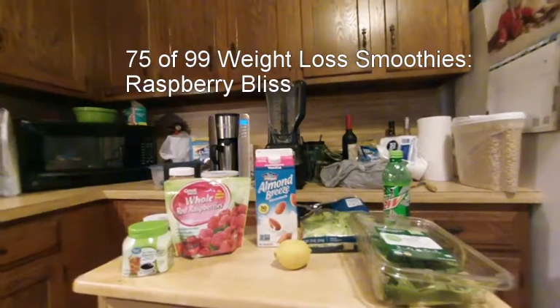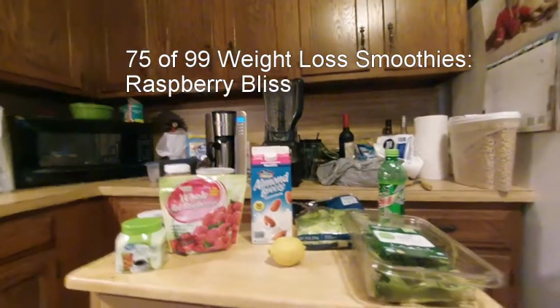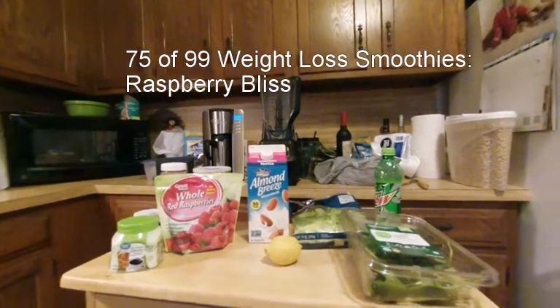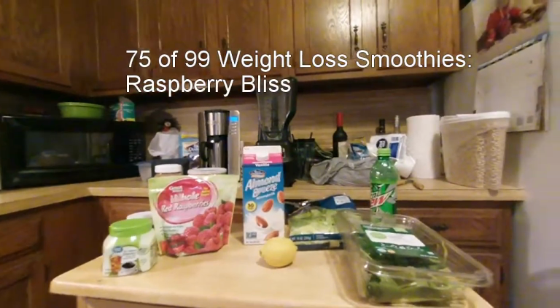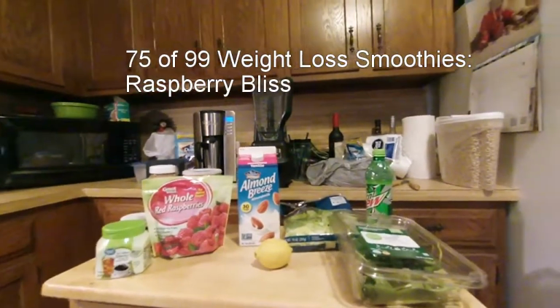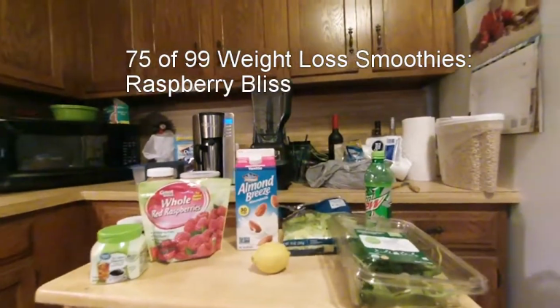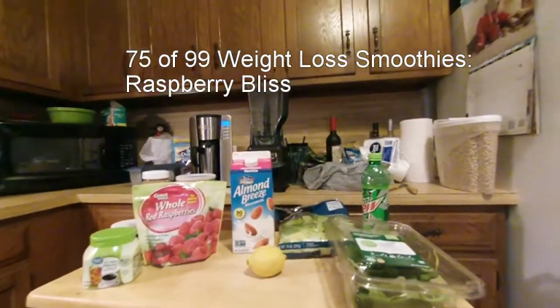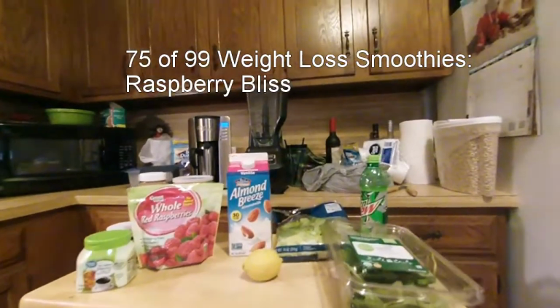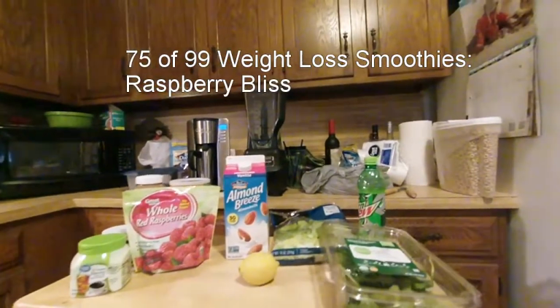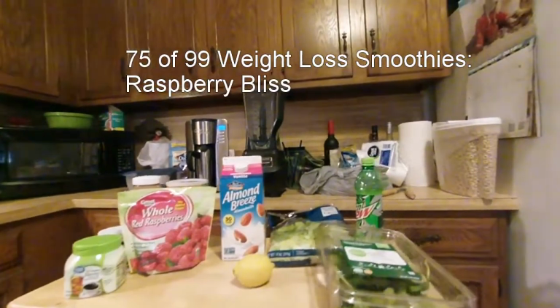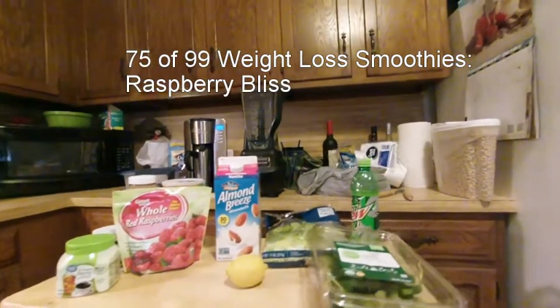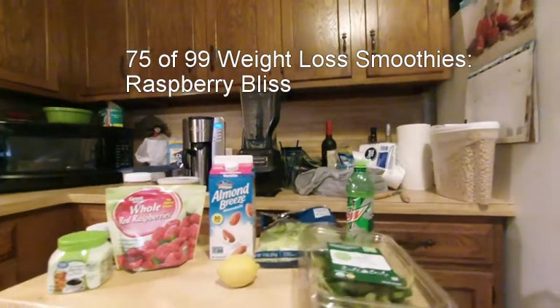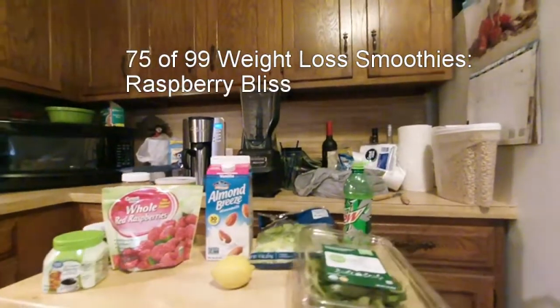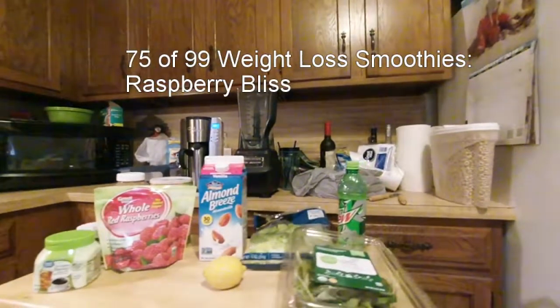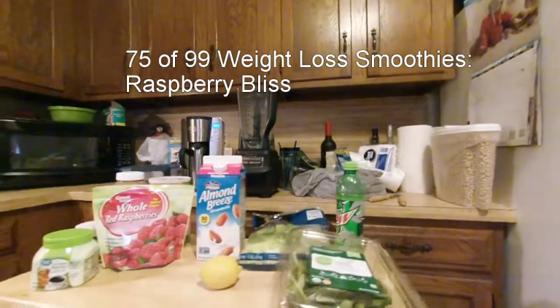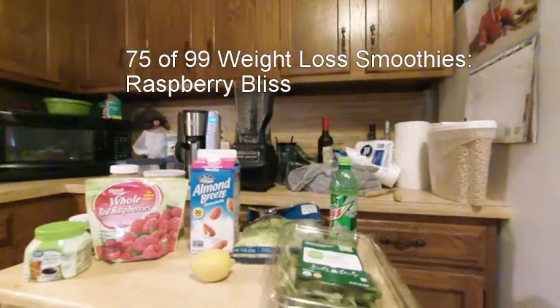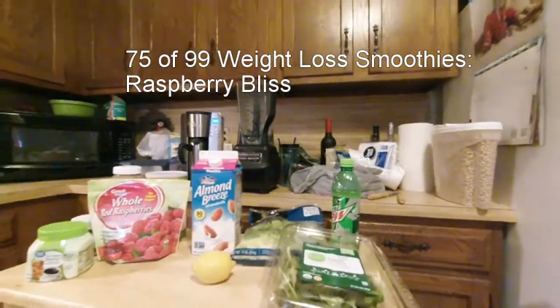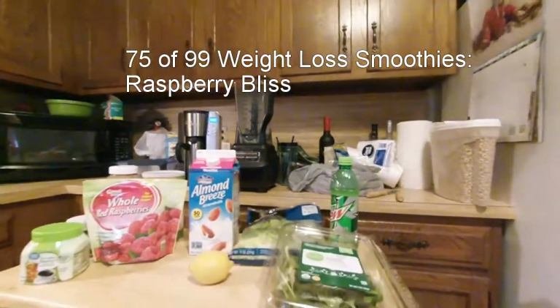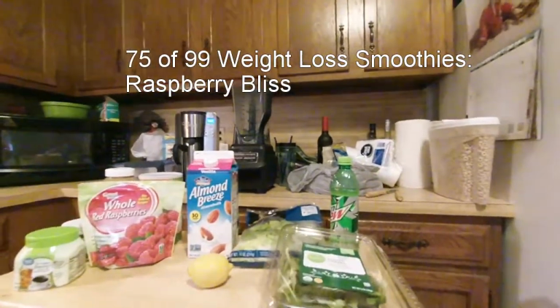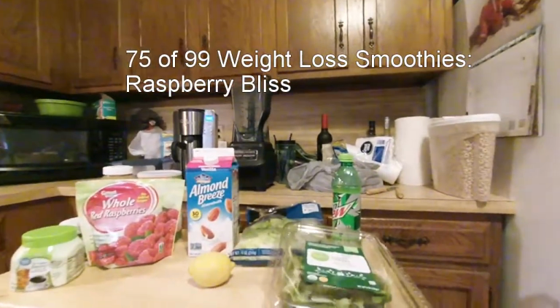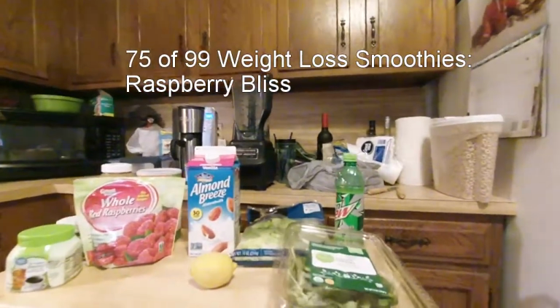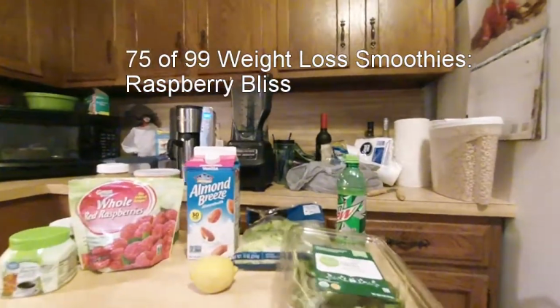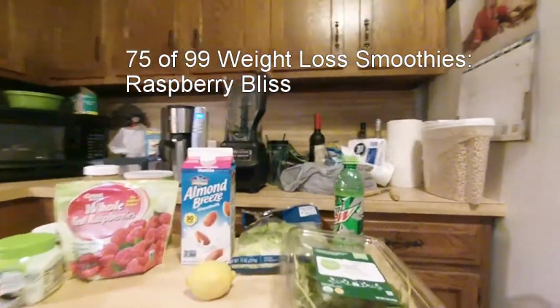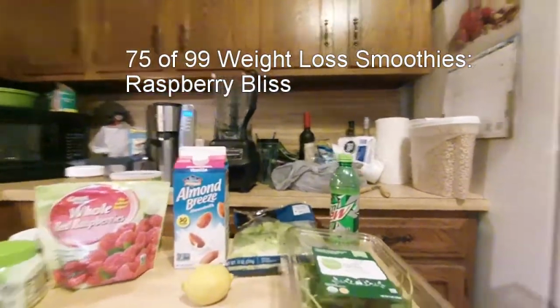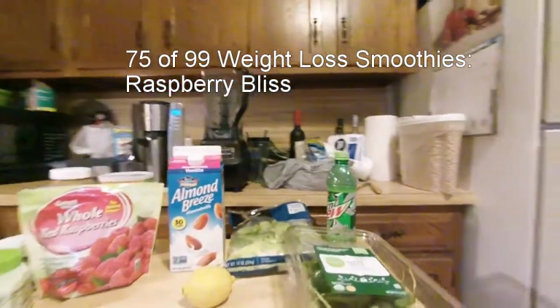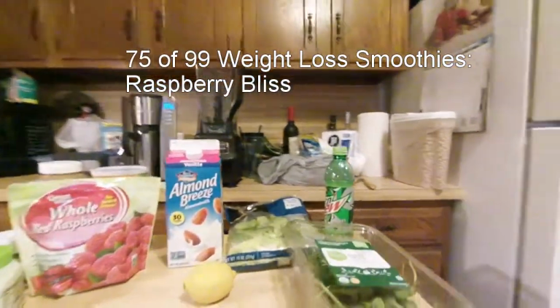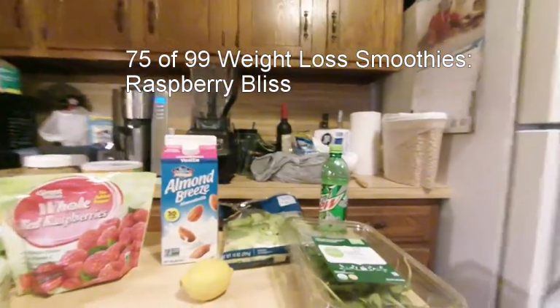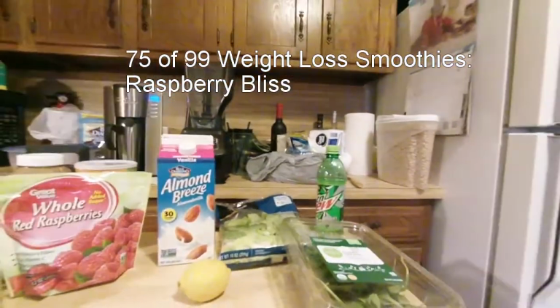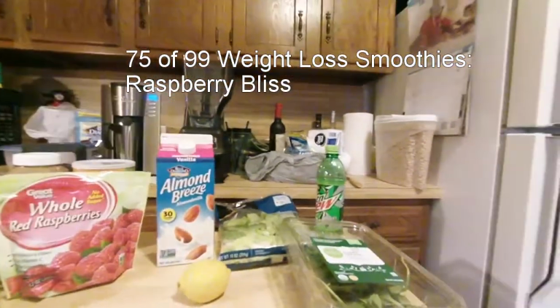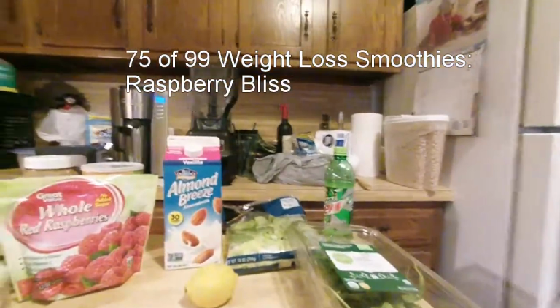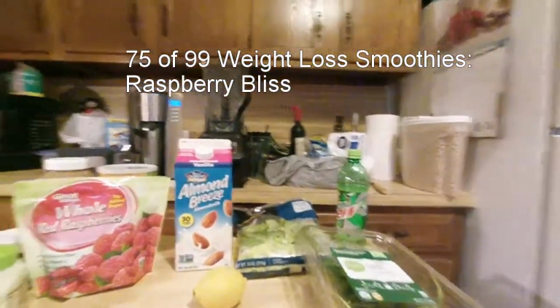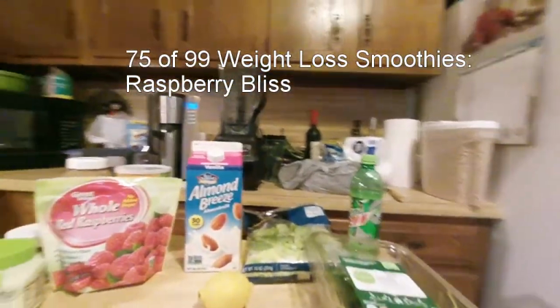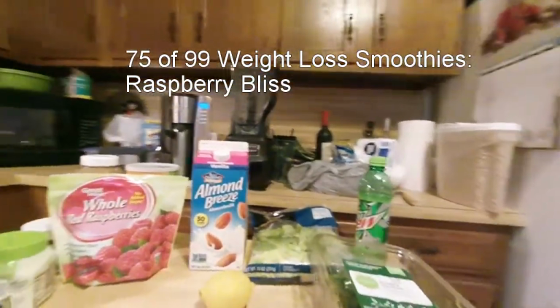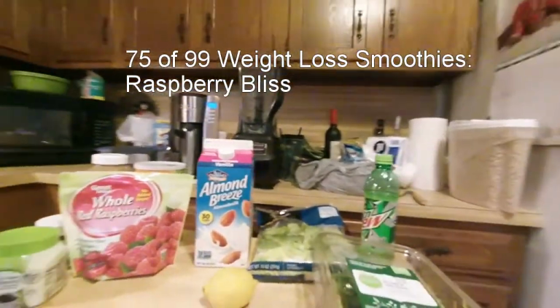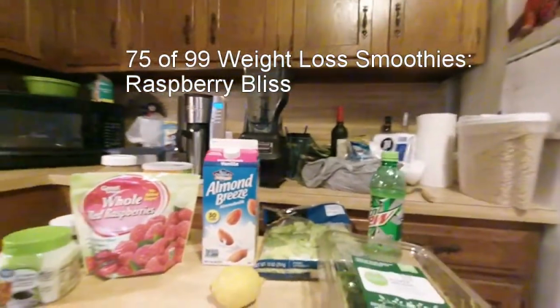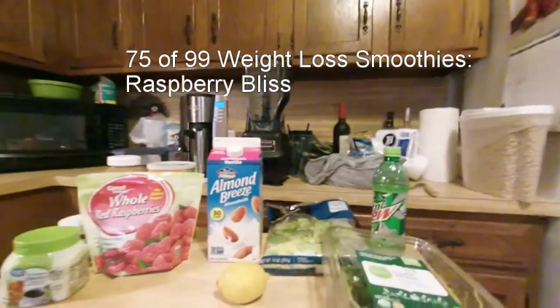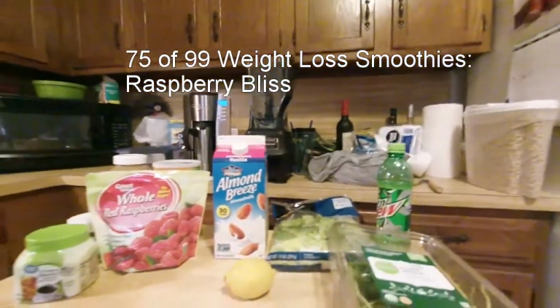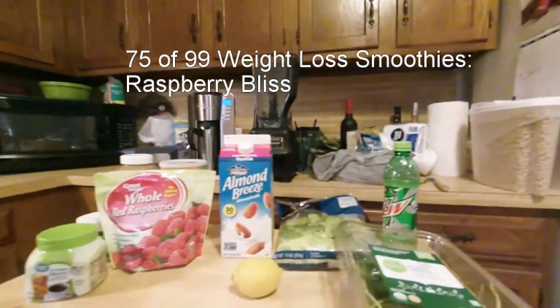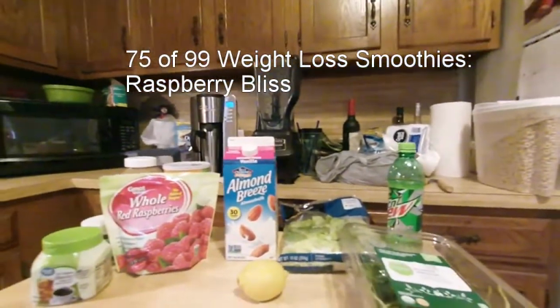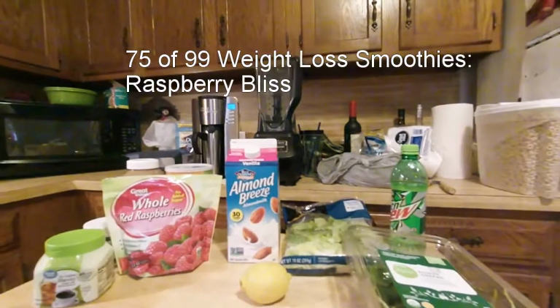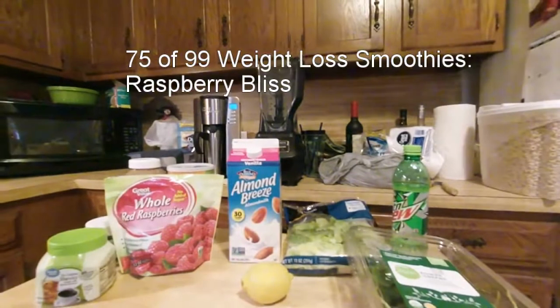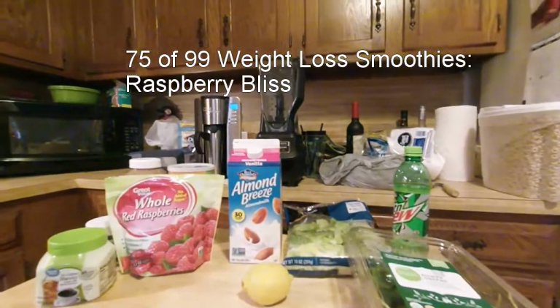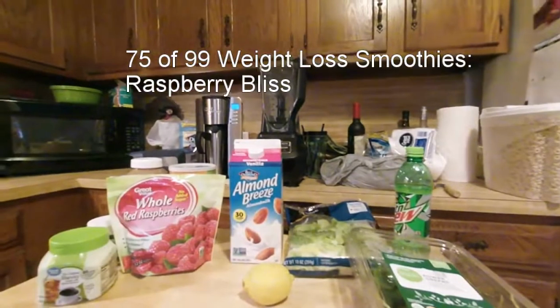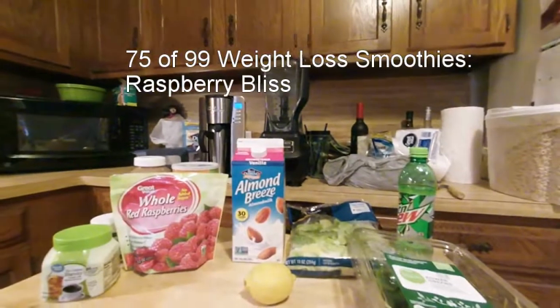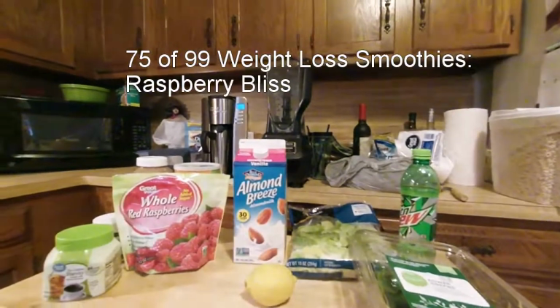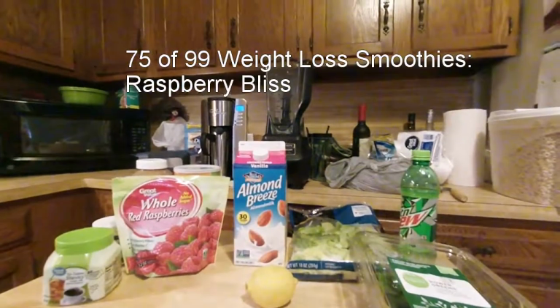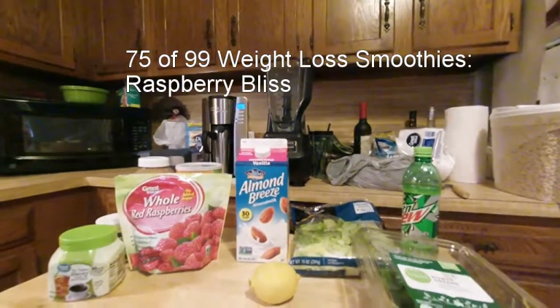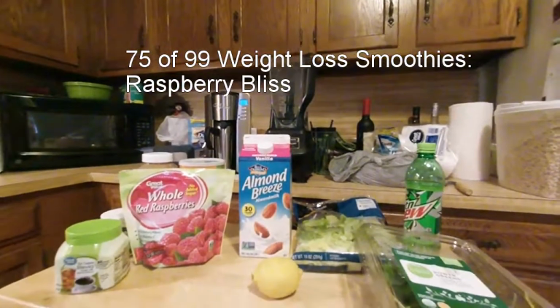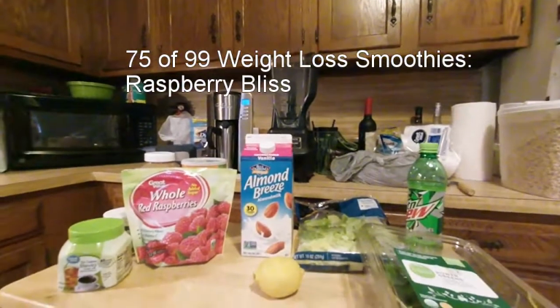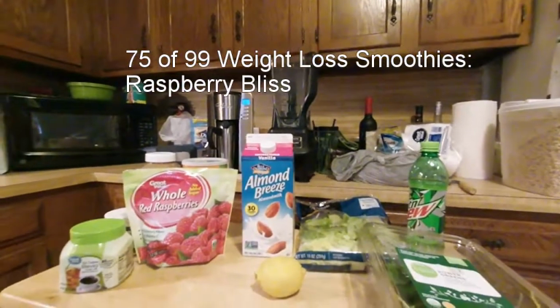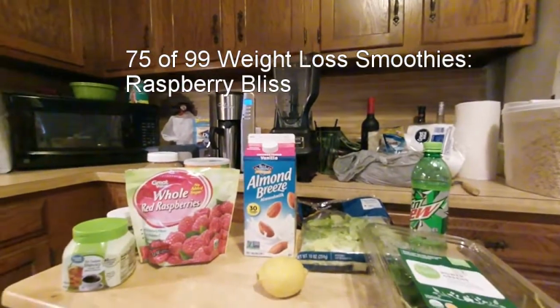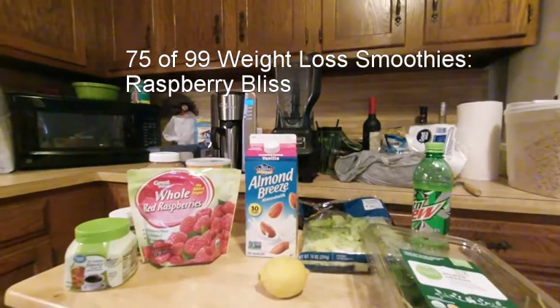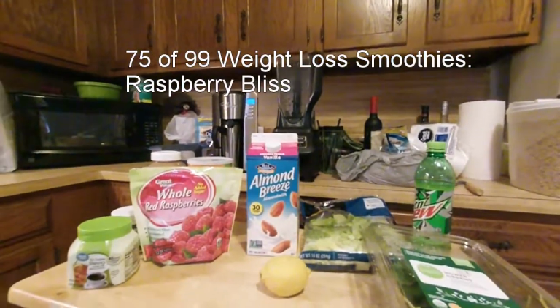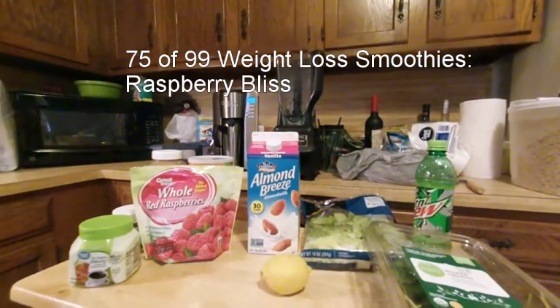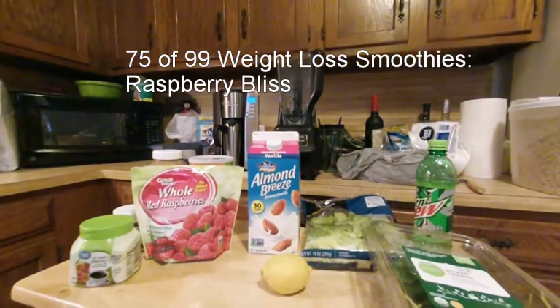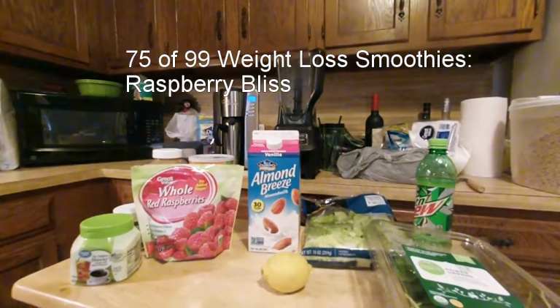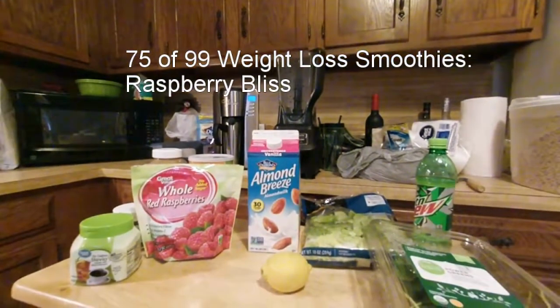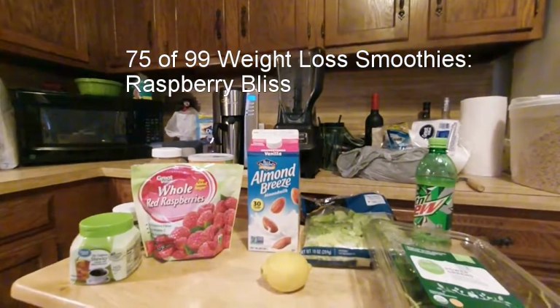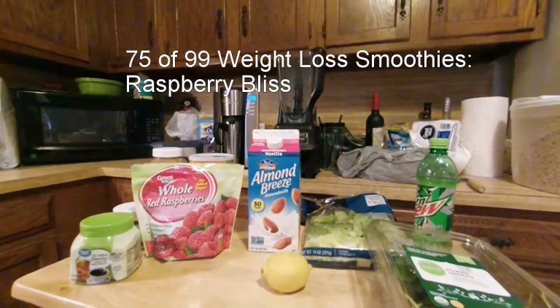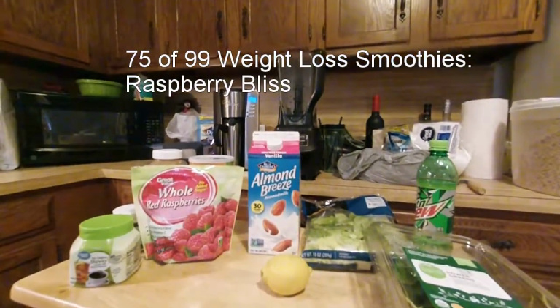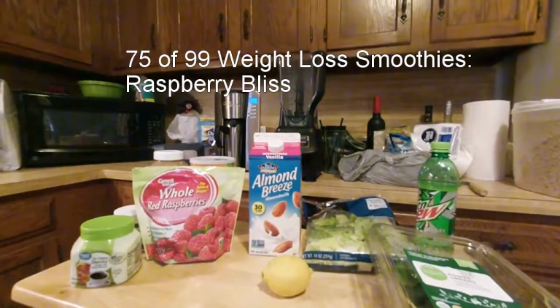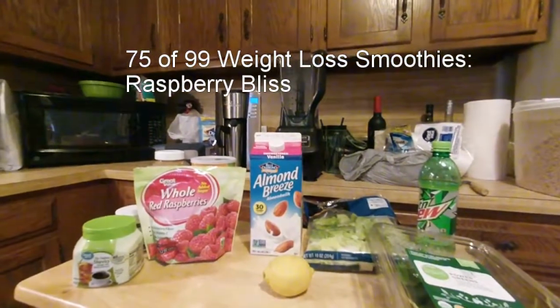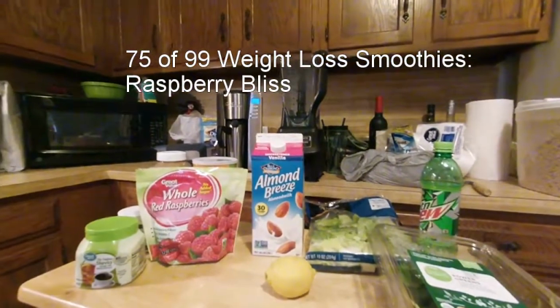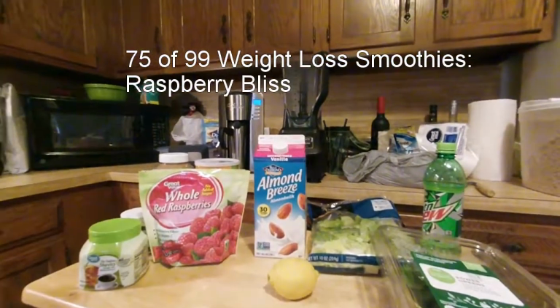Good morning. This is number 75 of 99 weight loss smoothies.